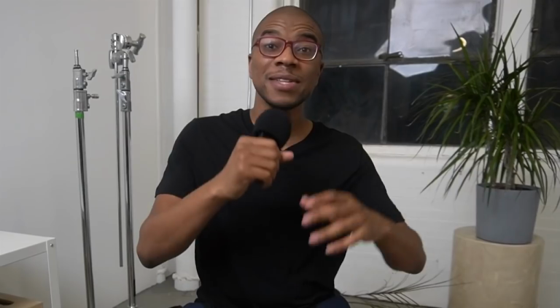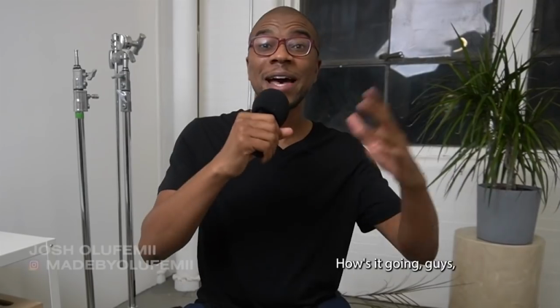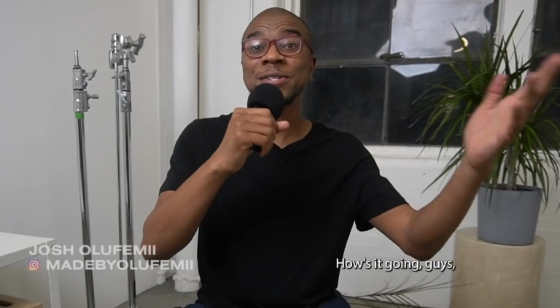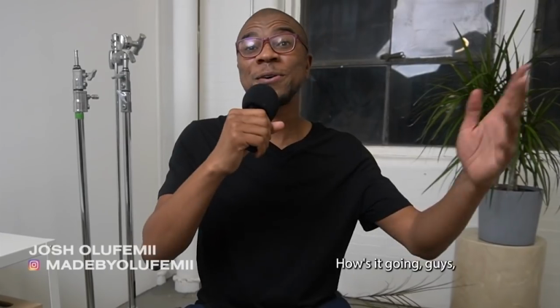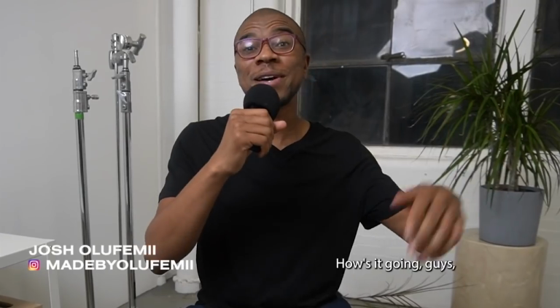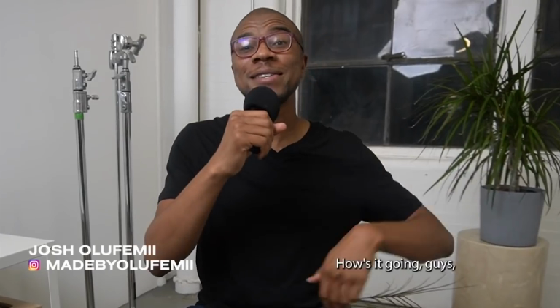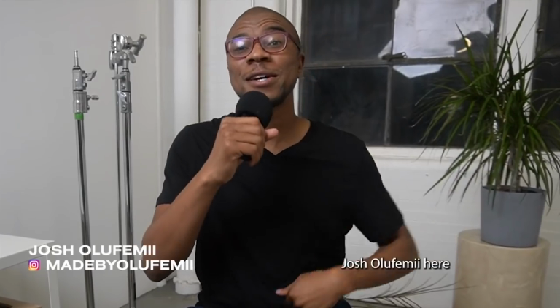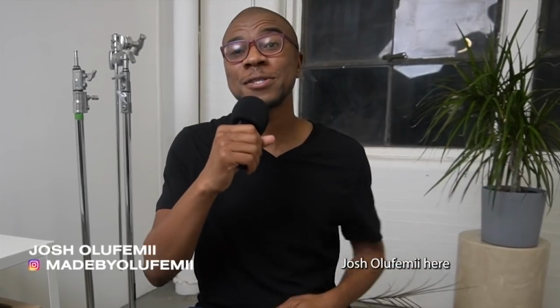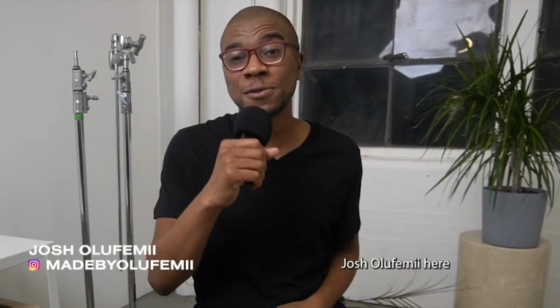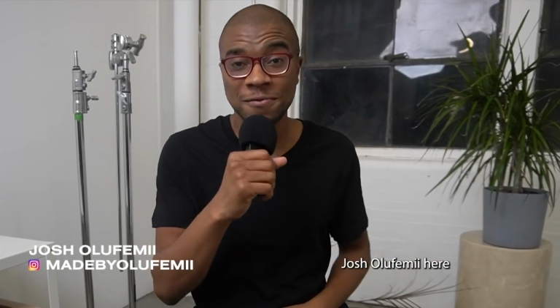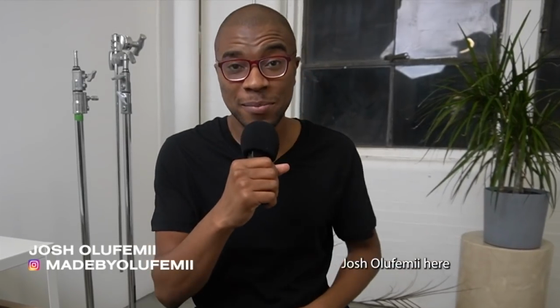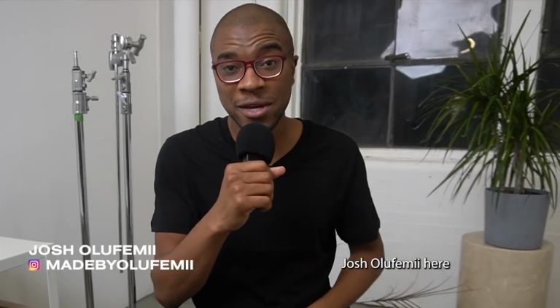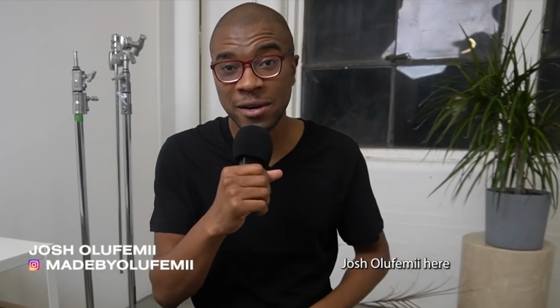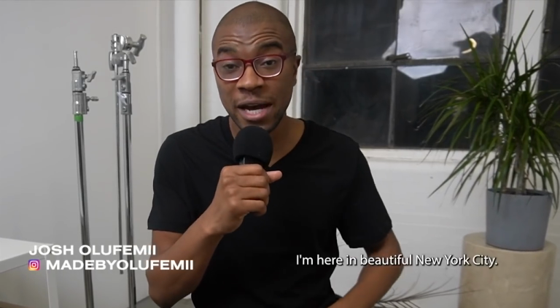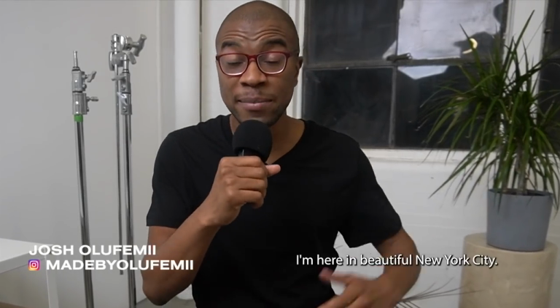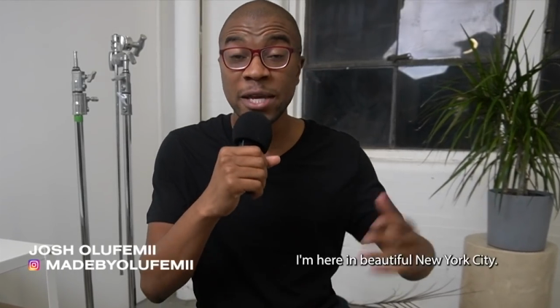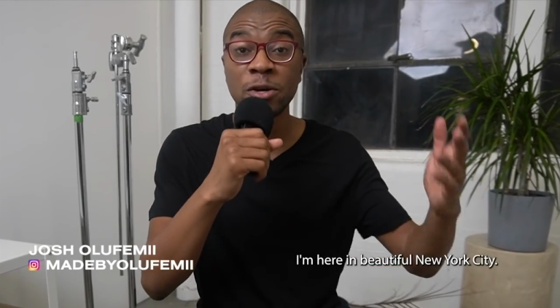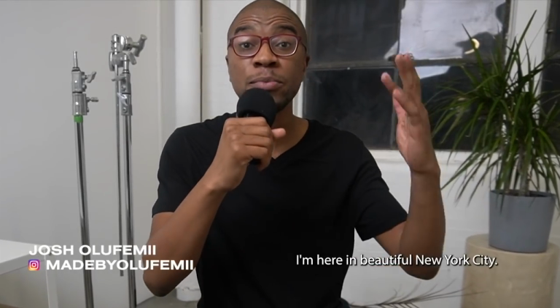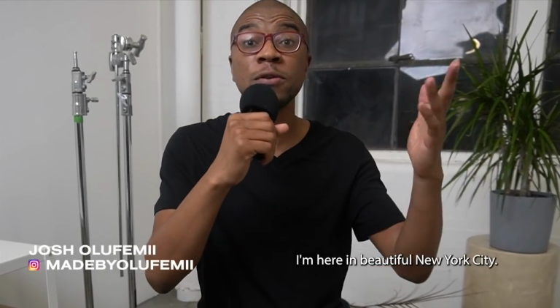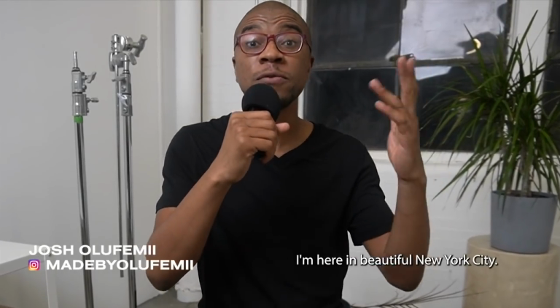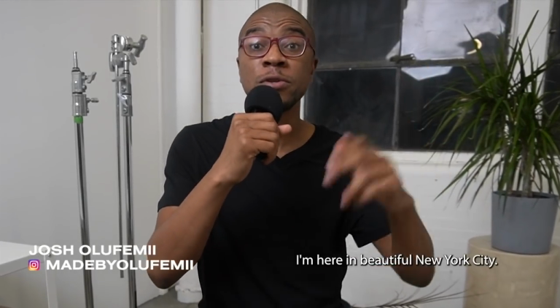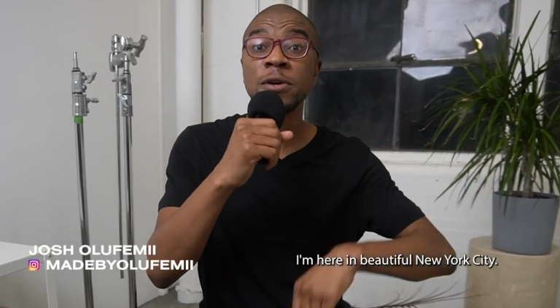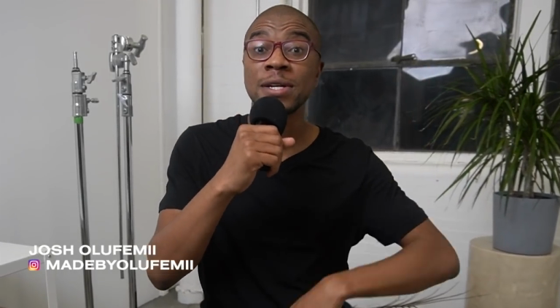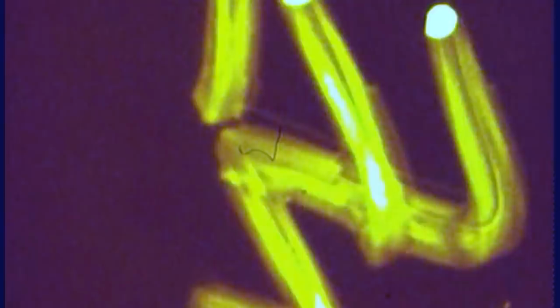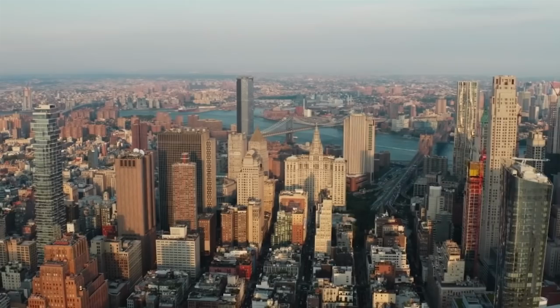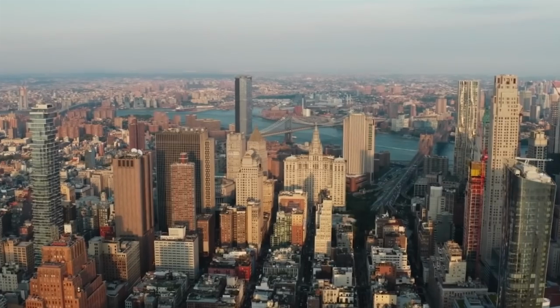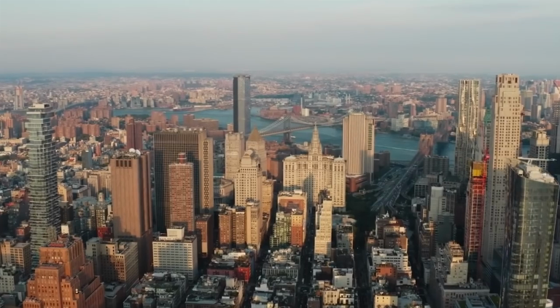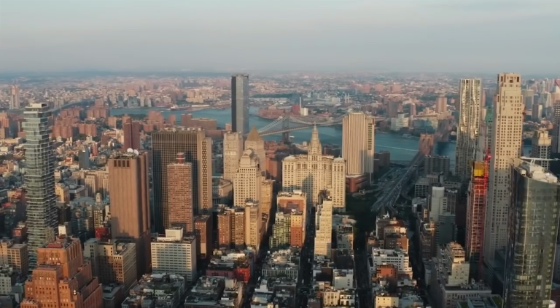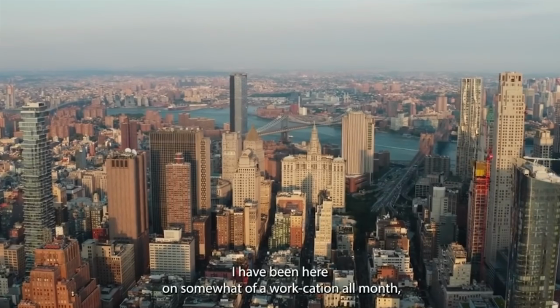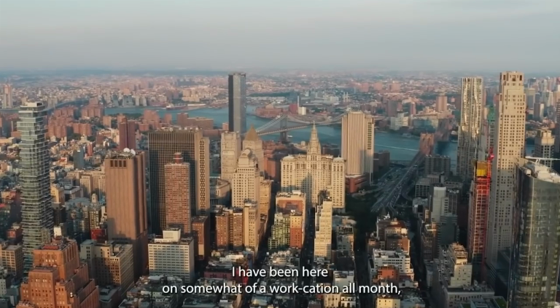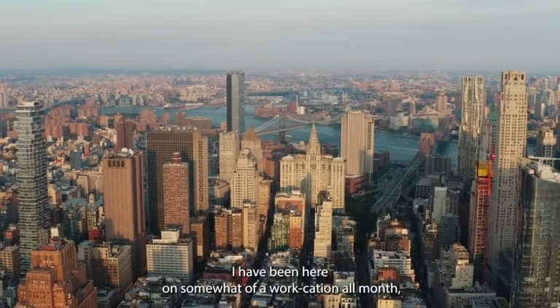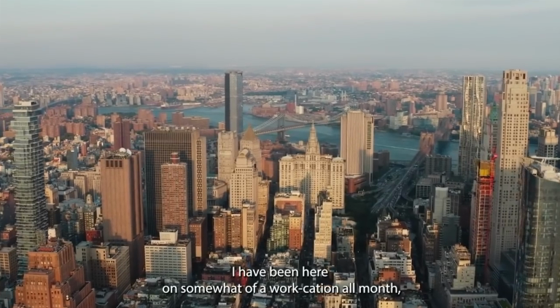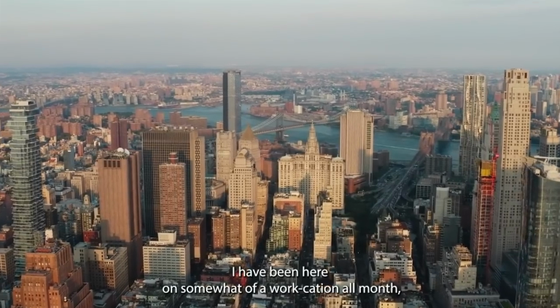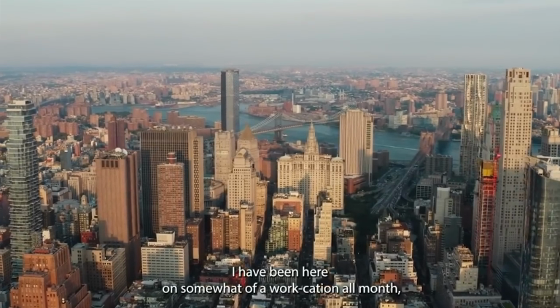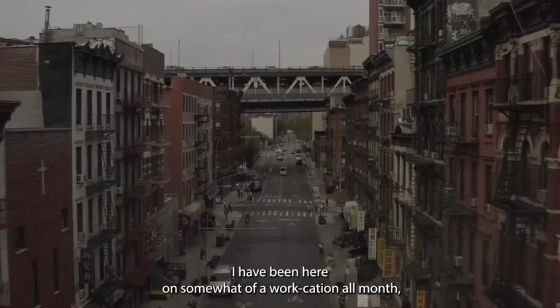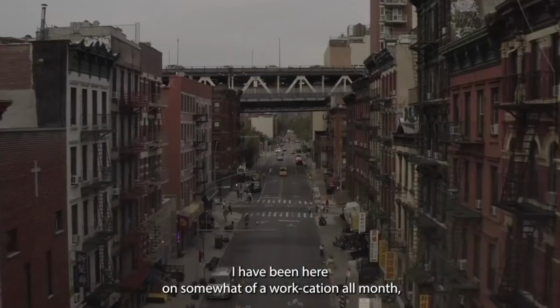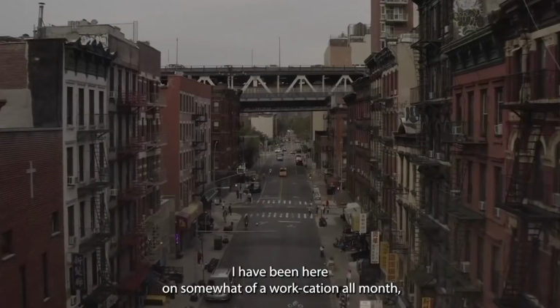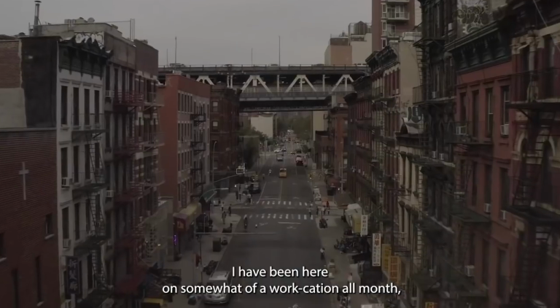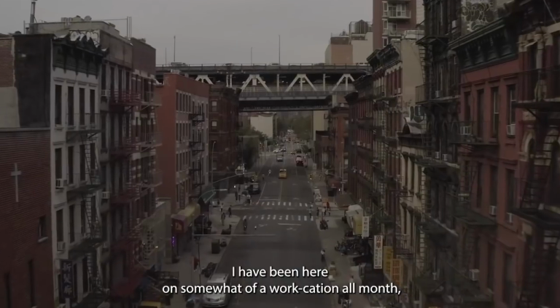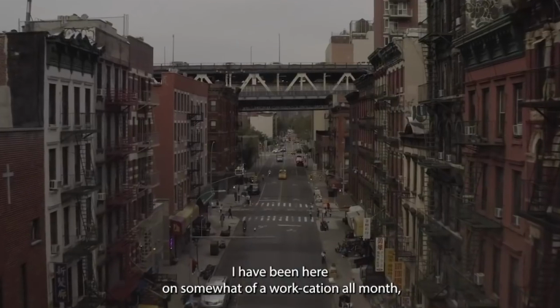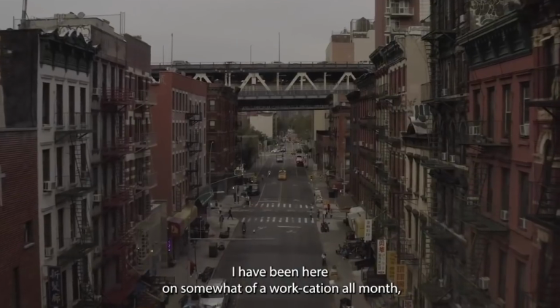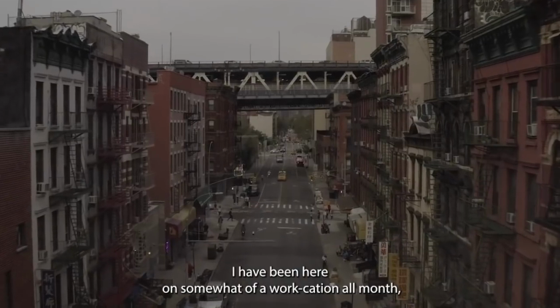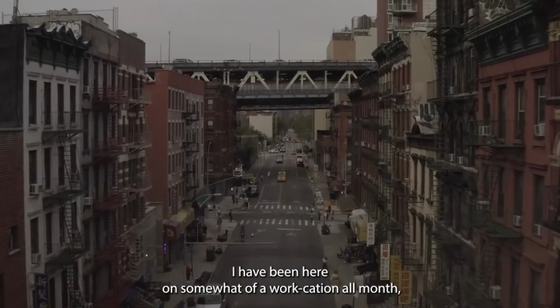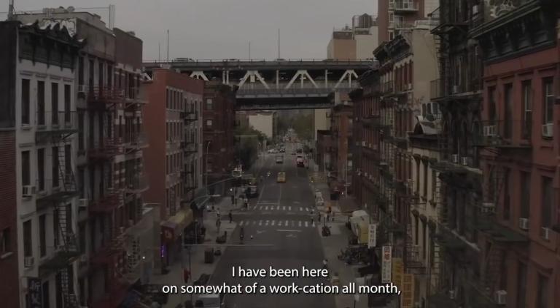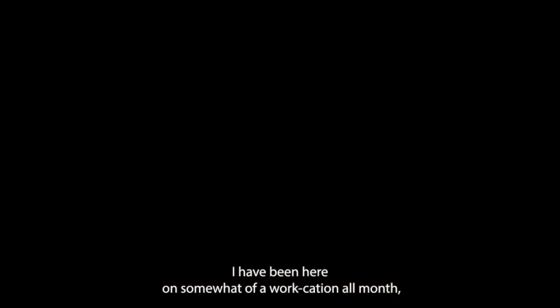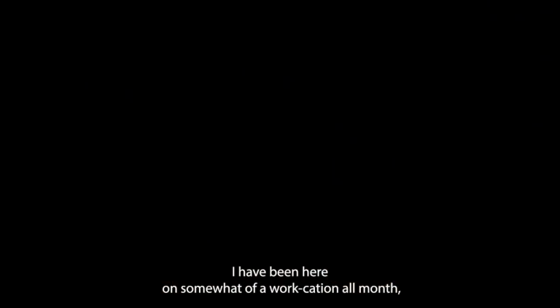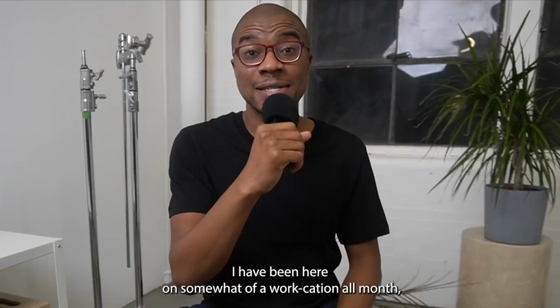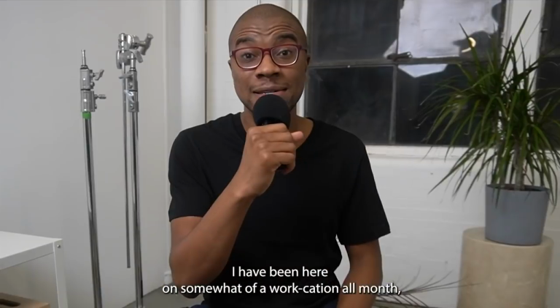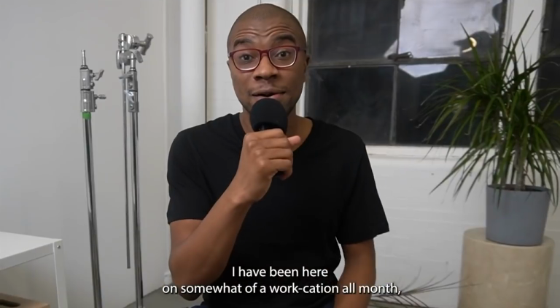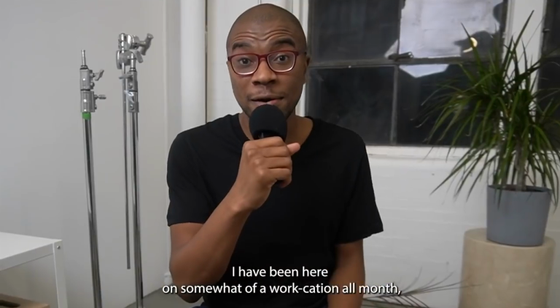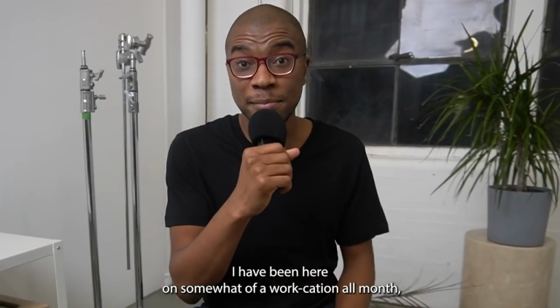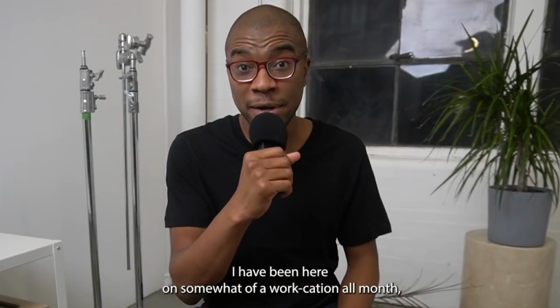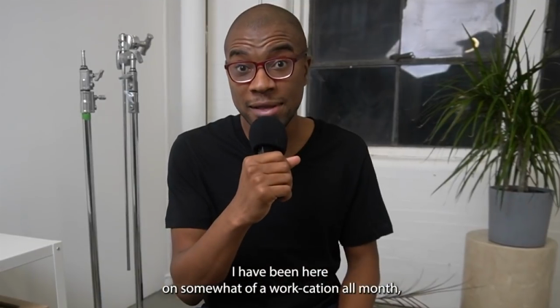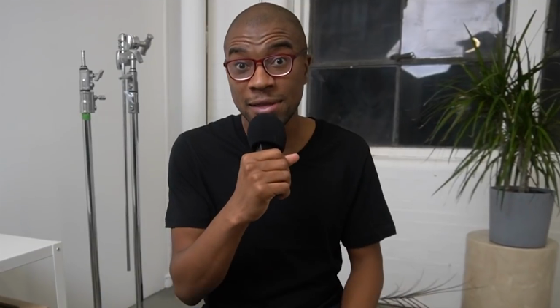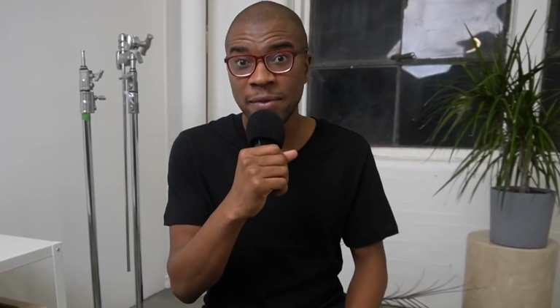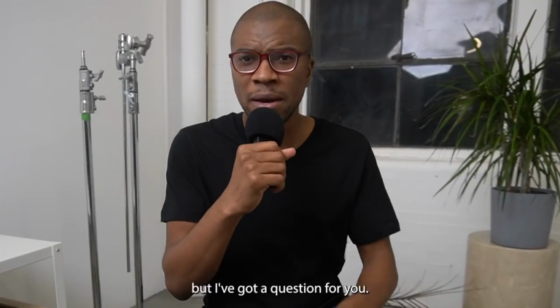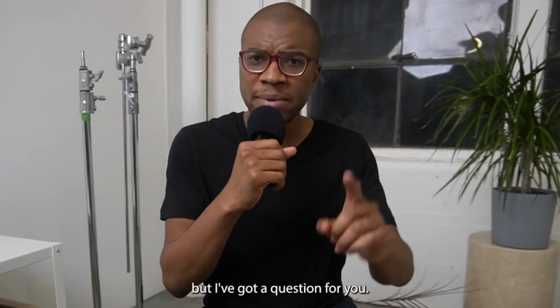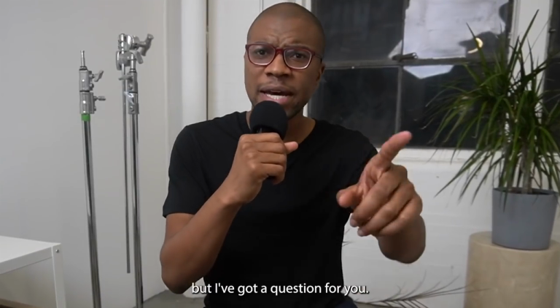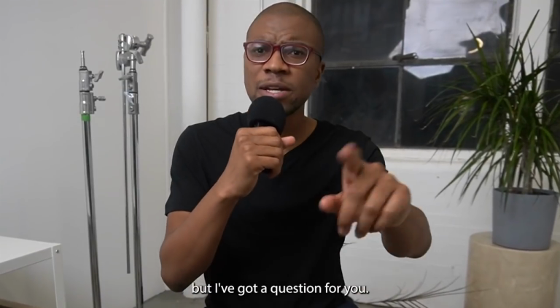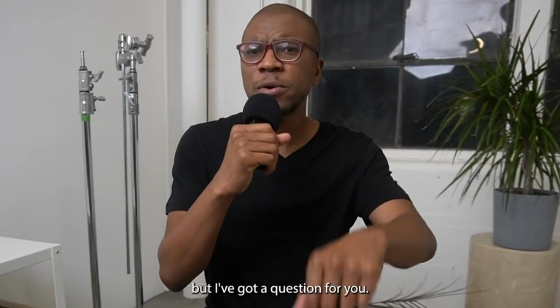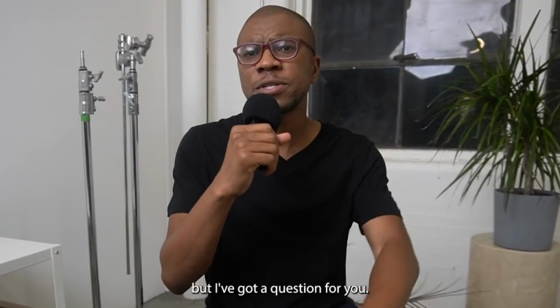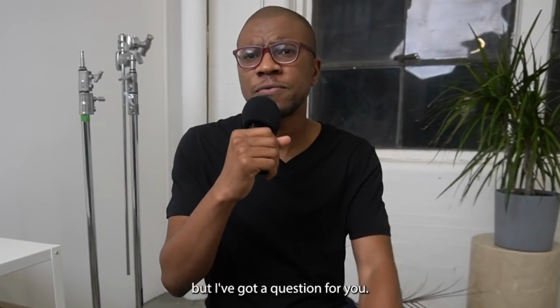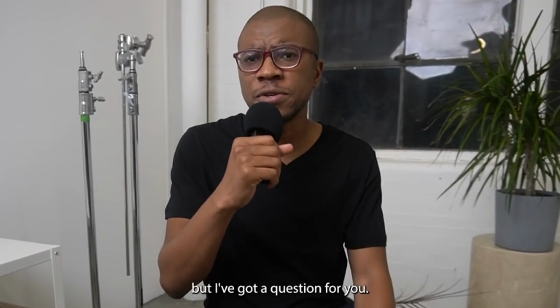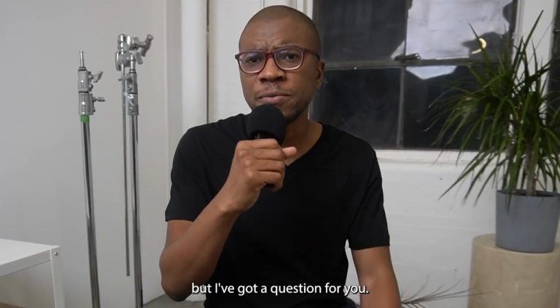How's it going guys? Joshua Lefemi here. I'm here in beautiful New York City. I have been here on somewhat of a work occasion all month. But I got a question for you.